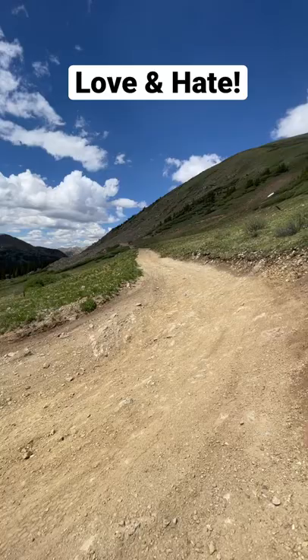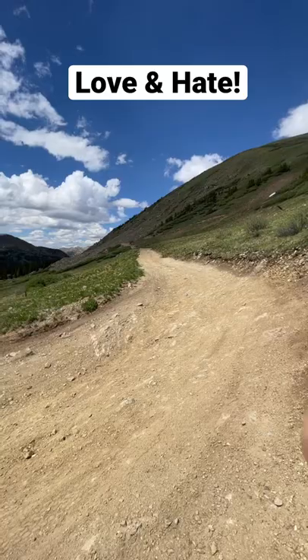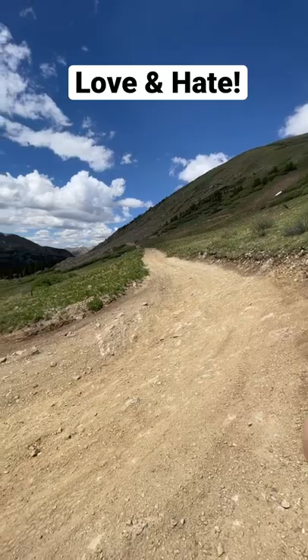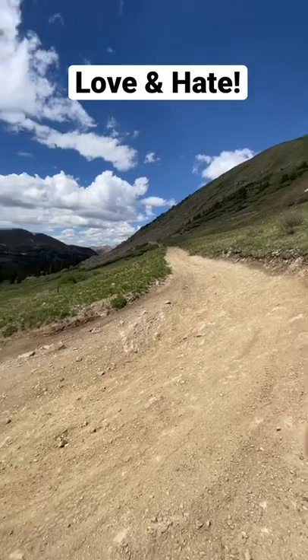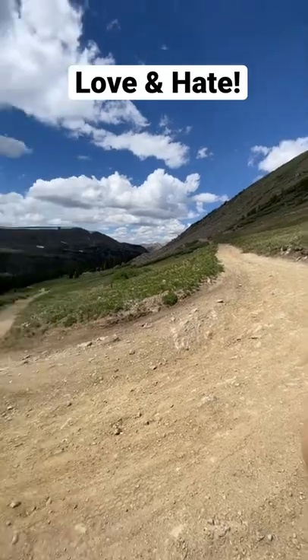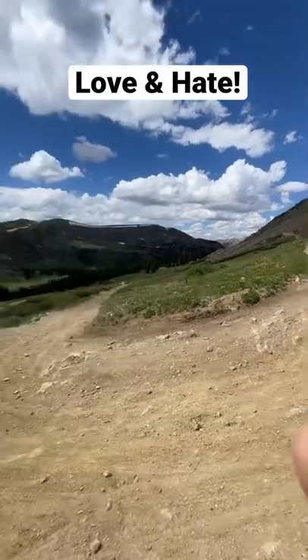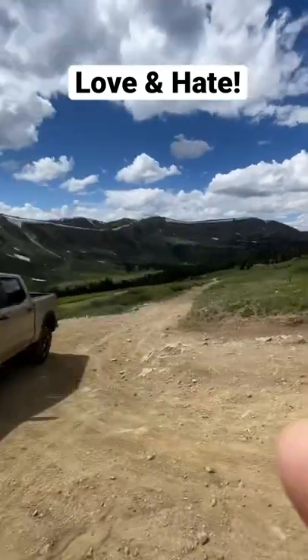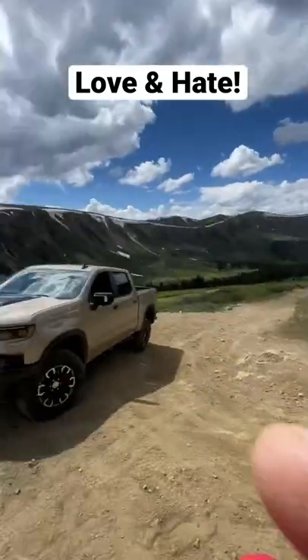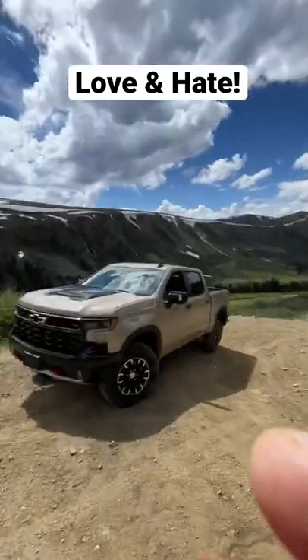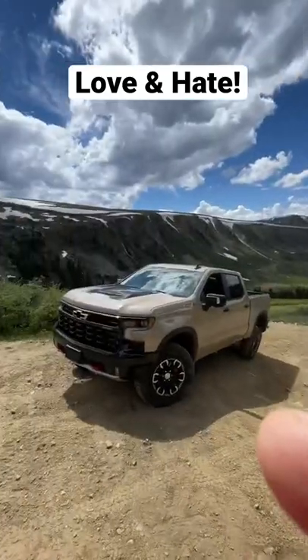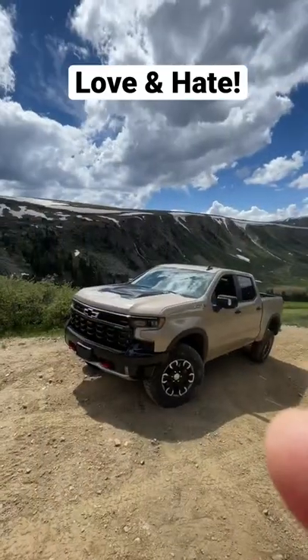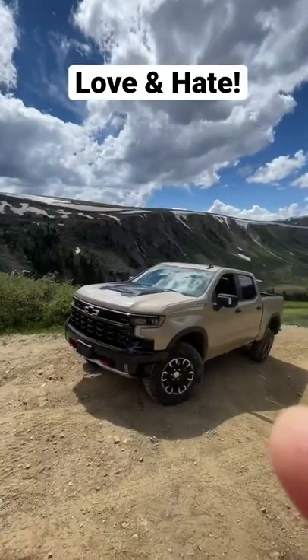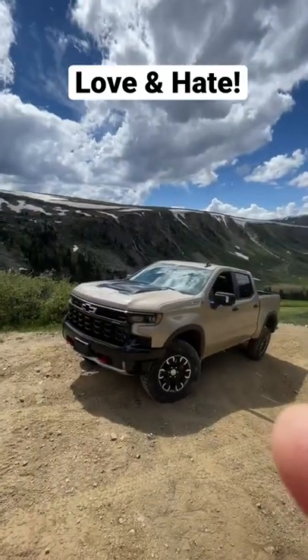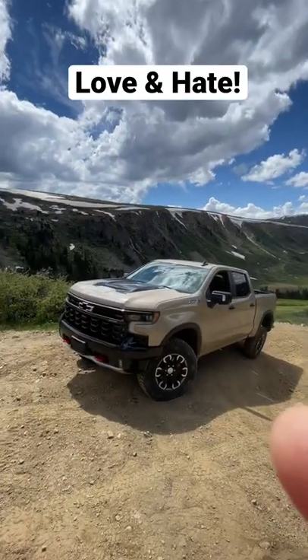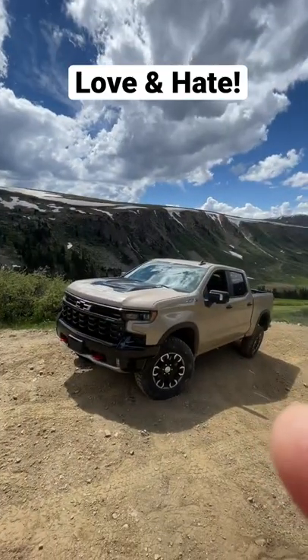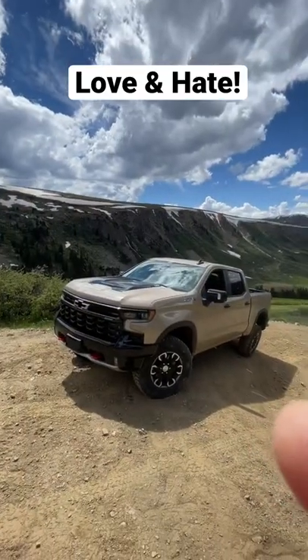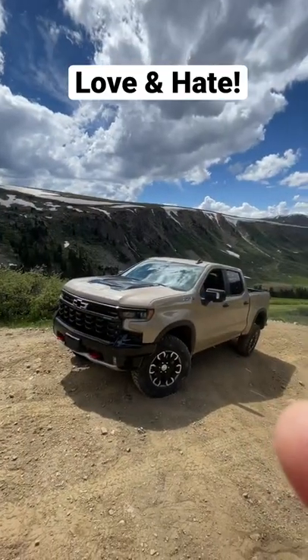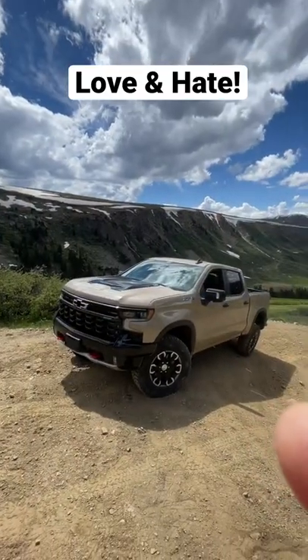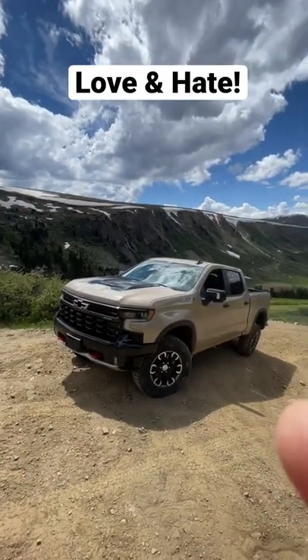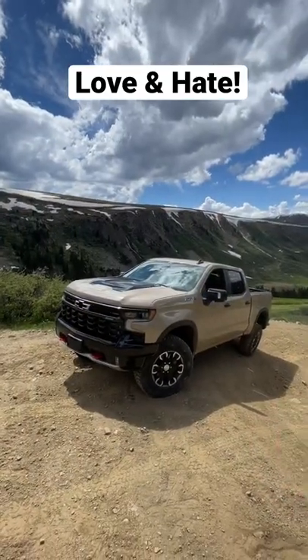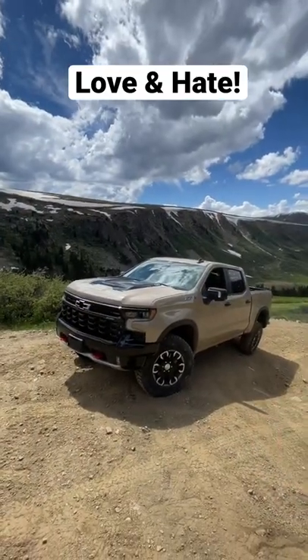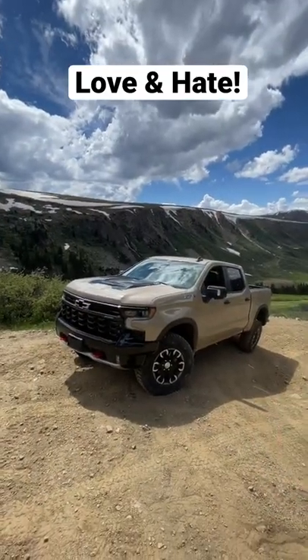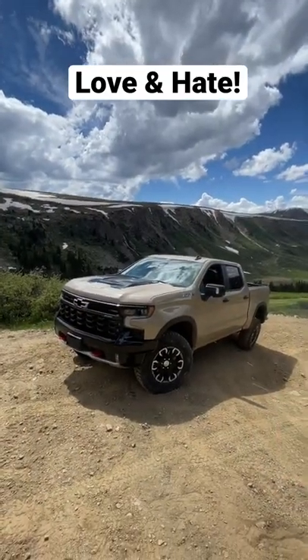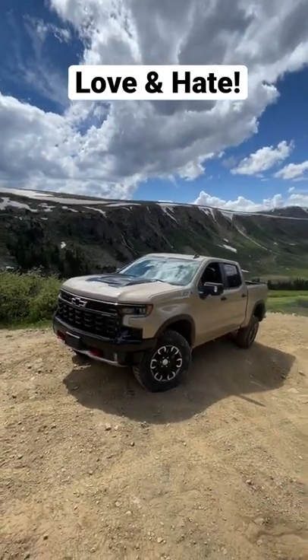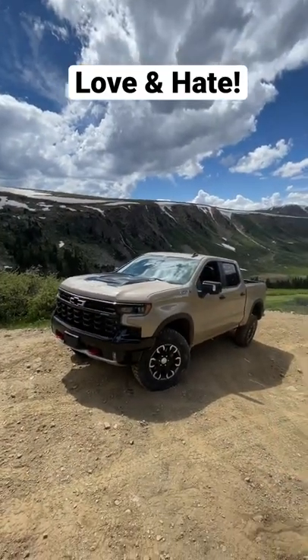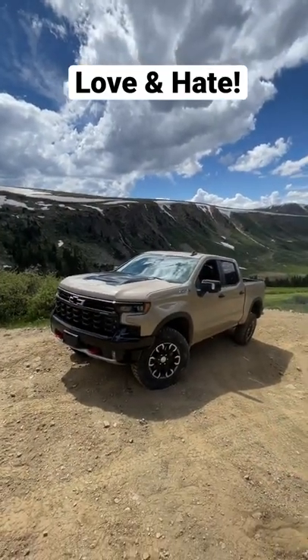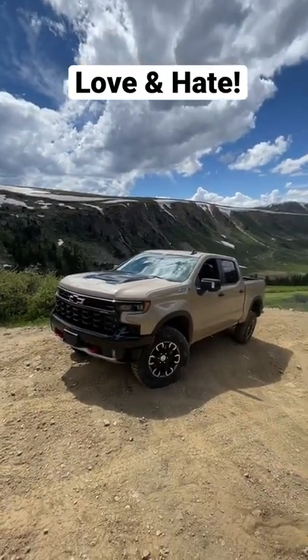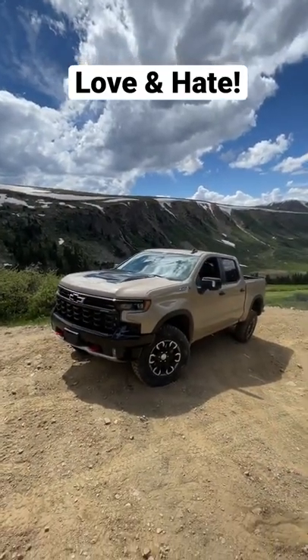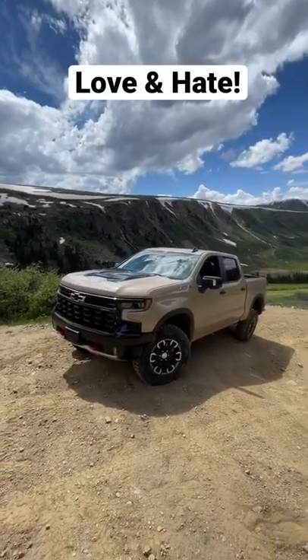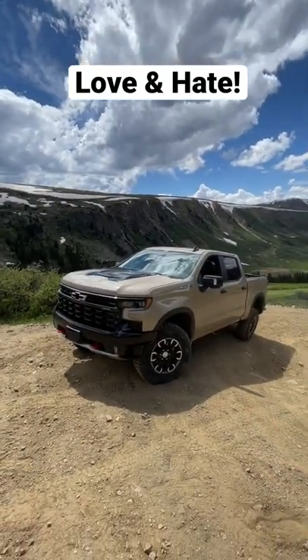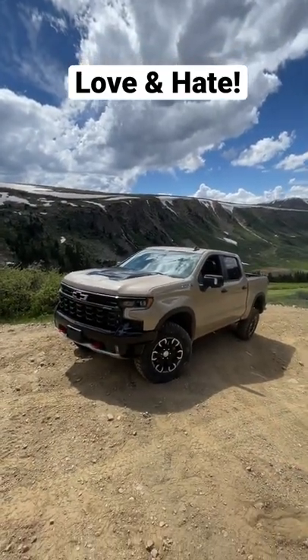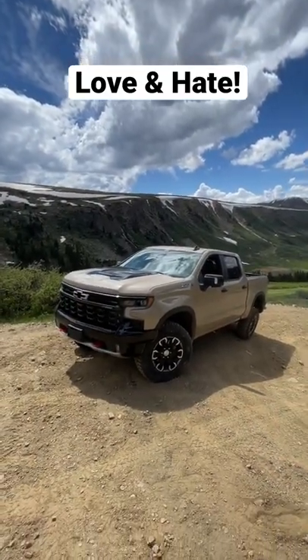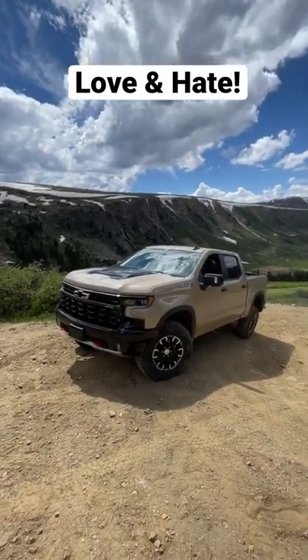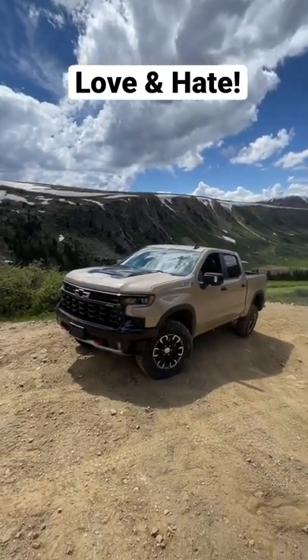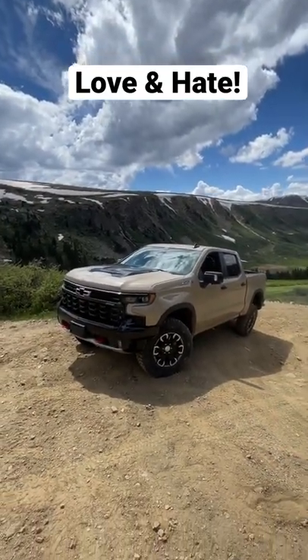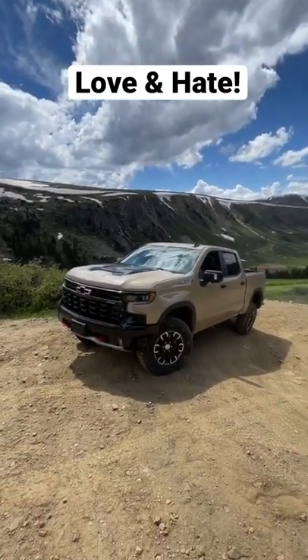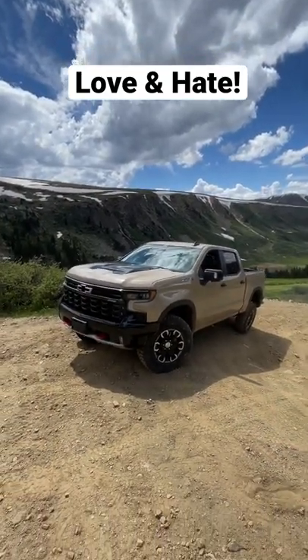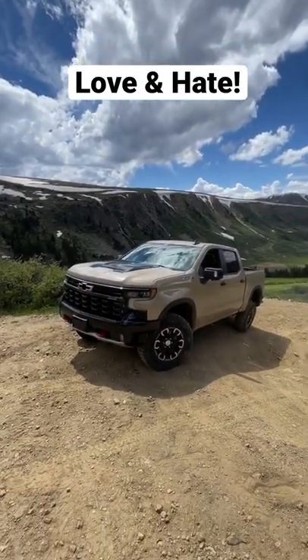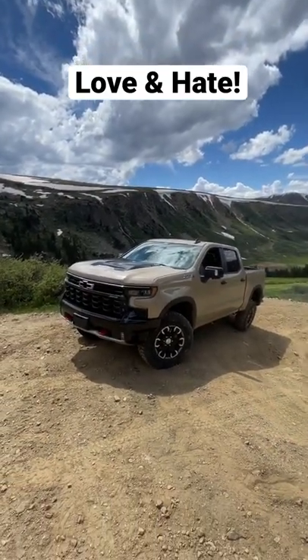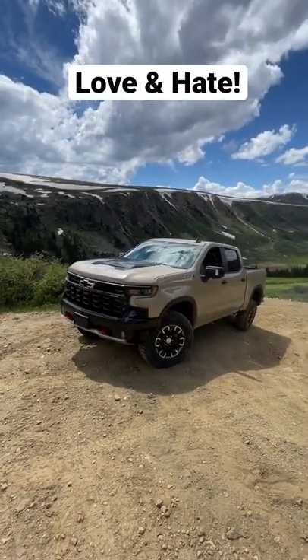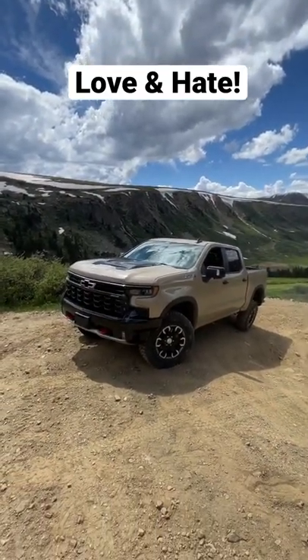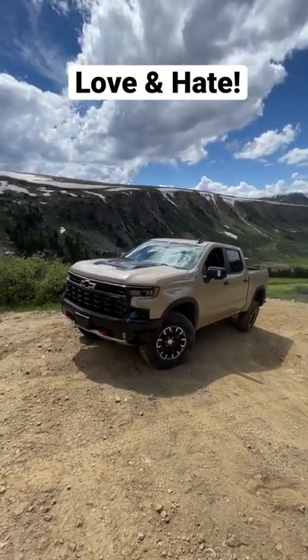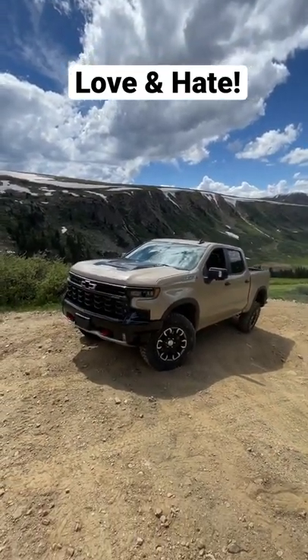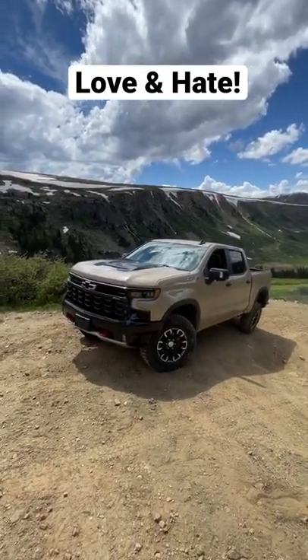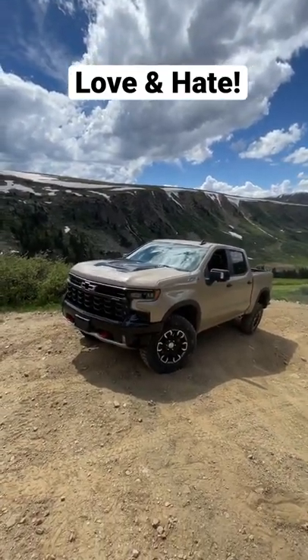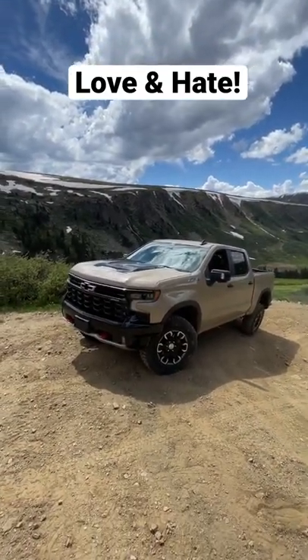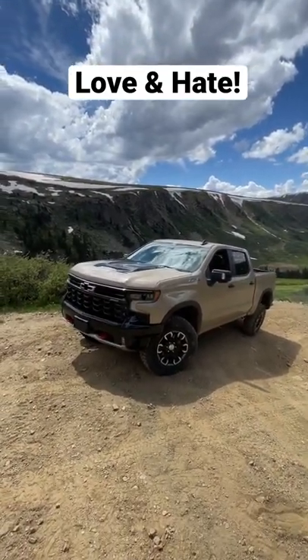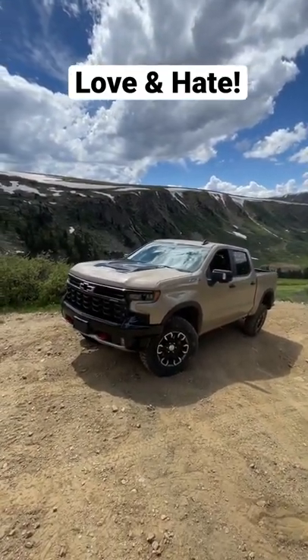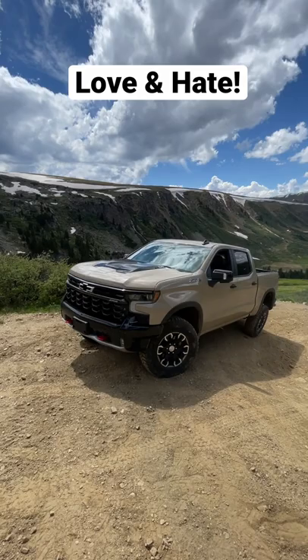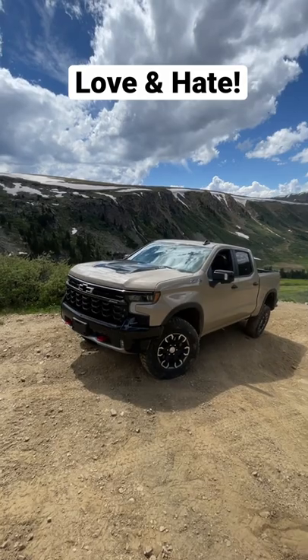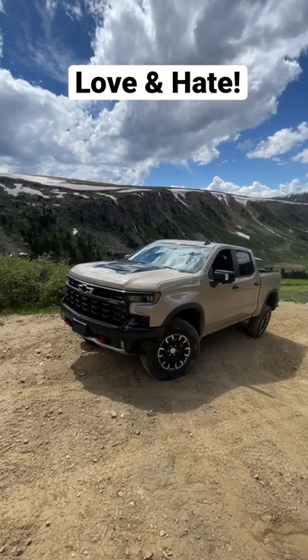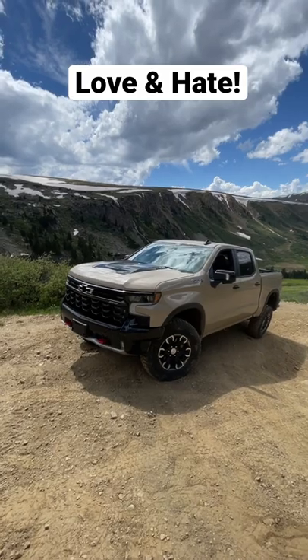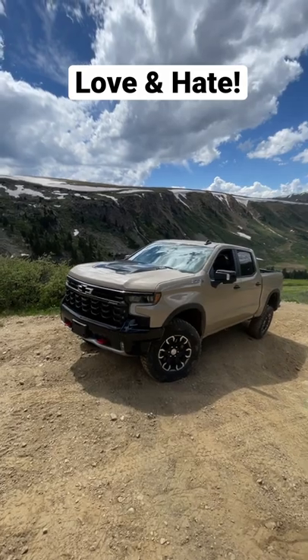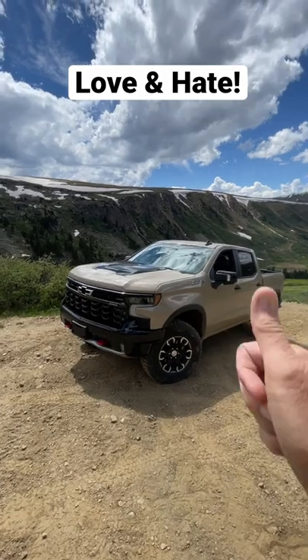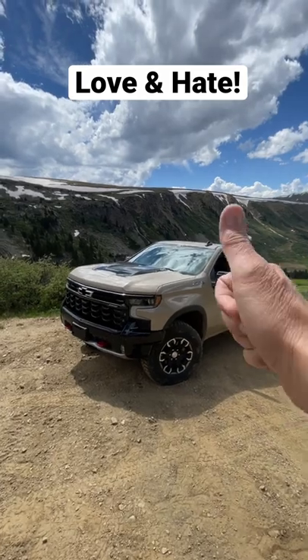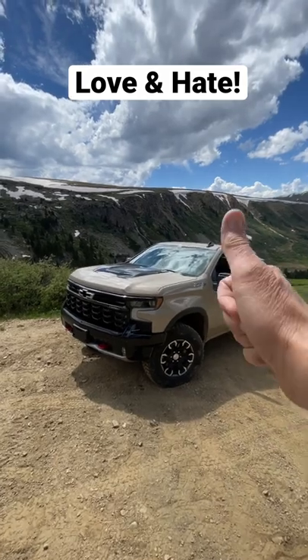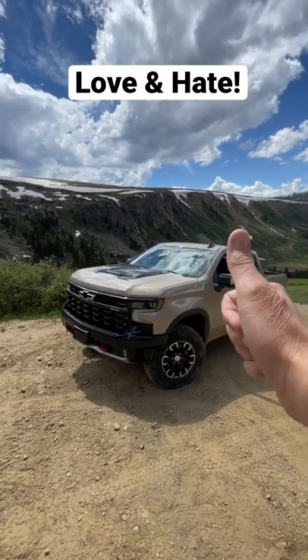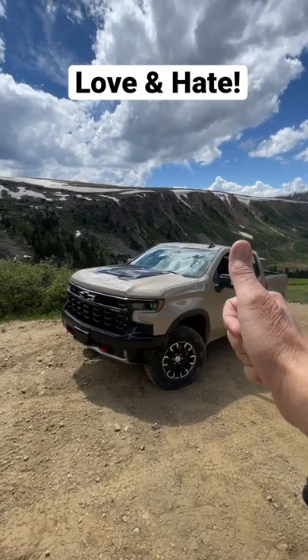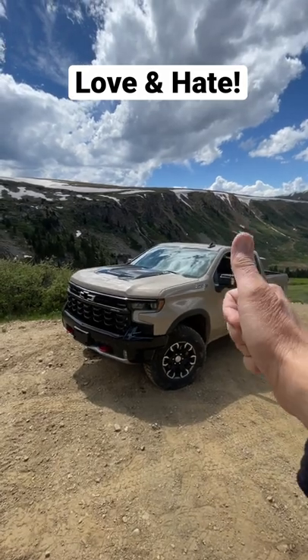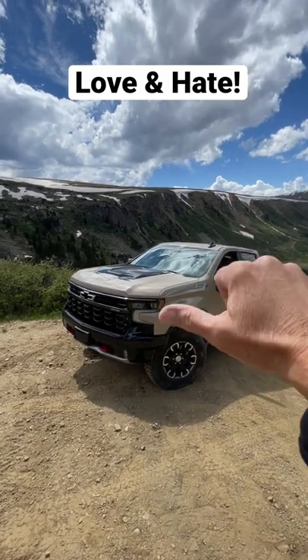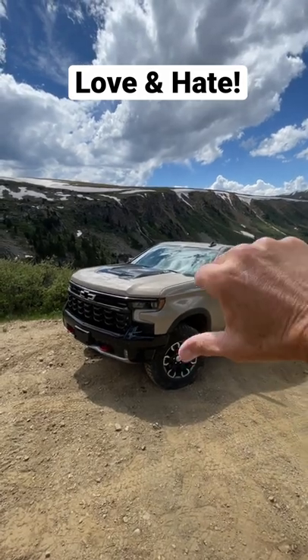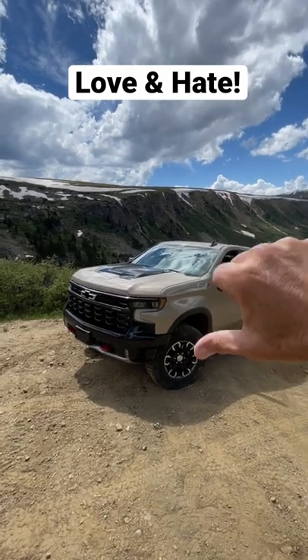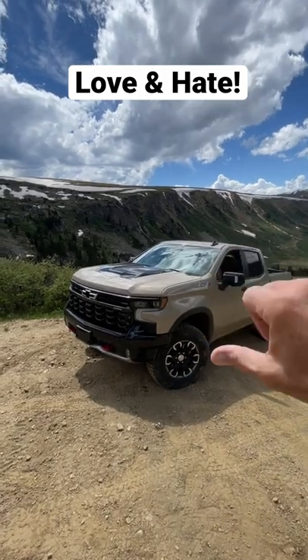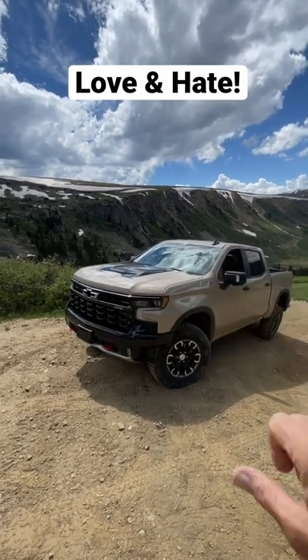This is a brand new Chevy Silverado ZR2, Chevy's most off-road worthy truck. Here are the four things I love about it and one that I don't.